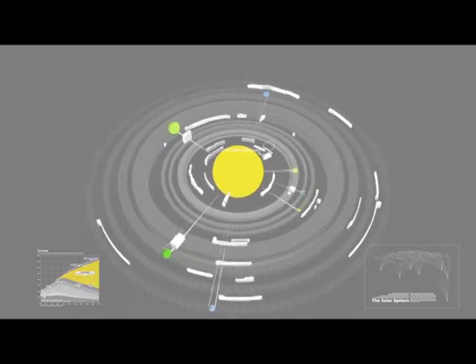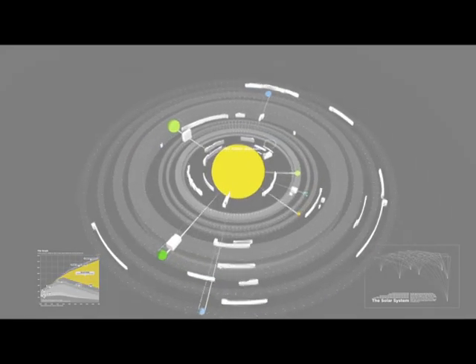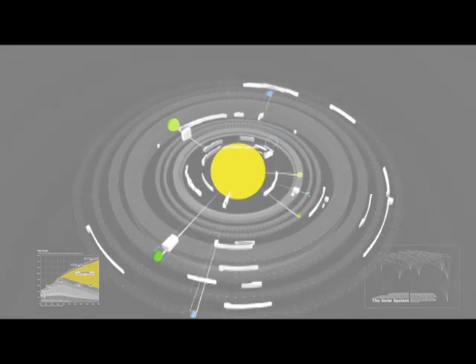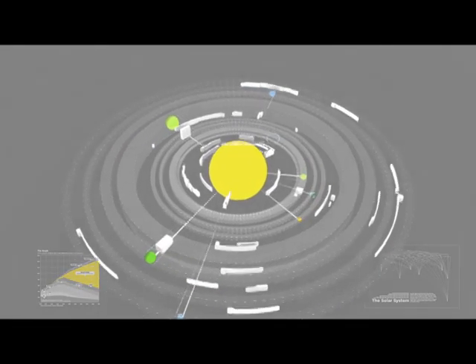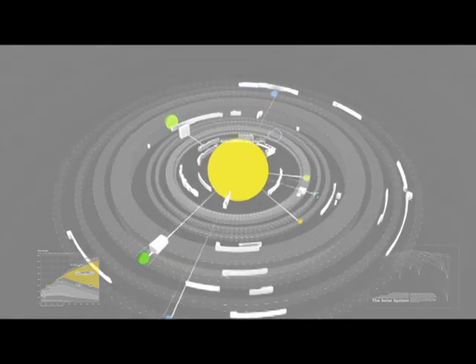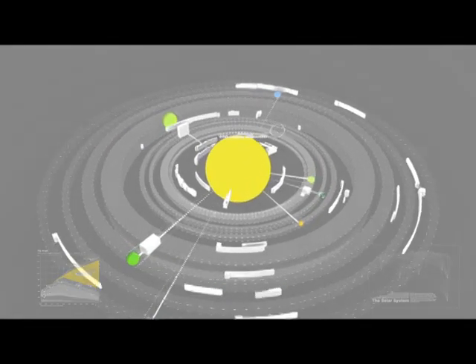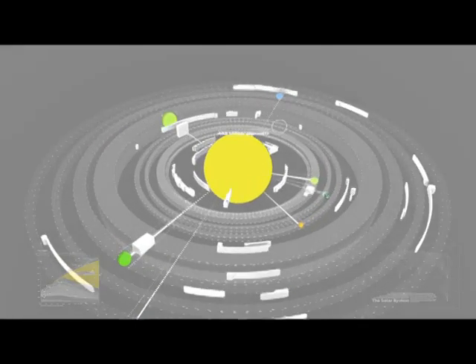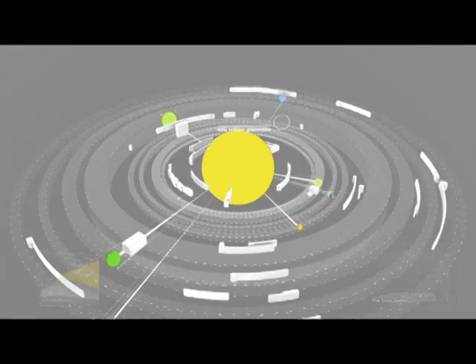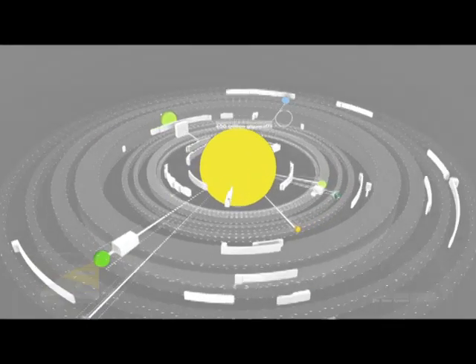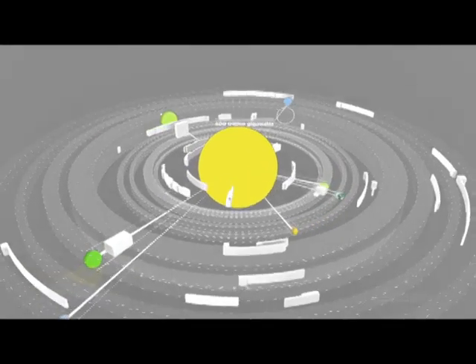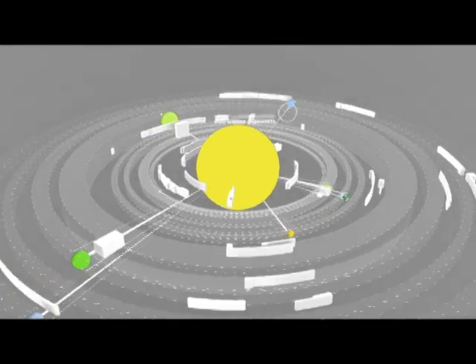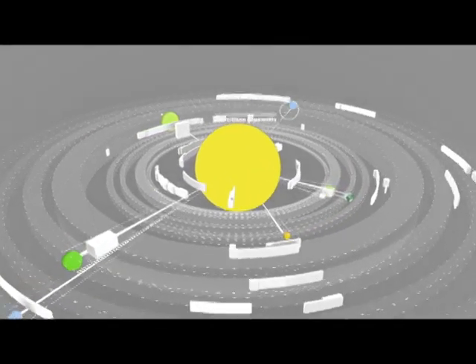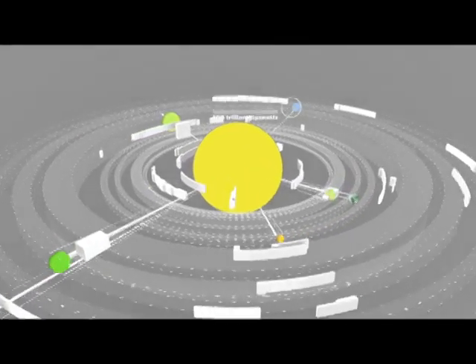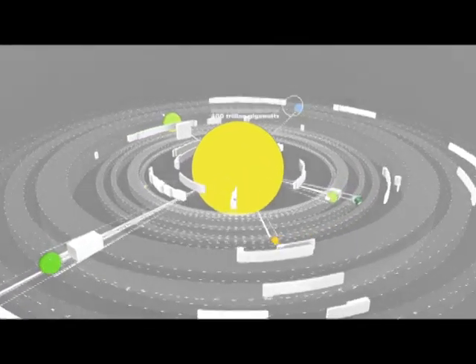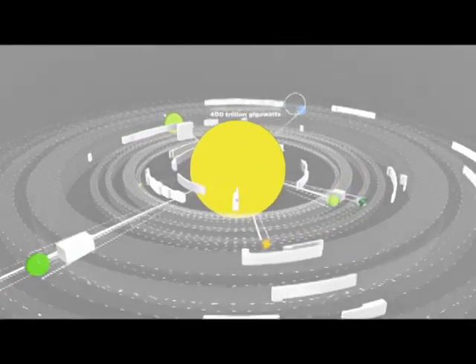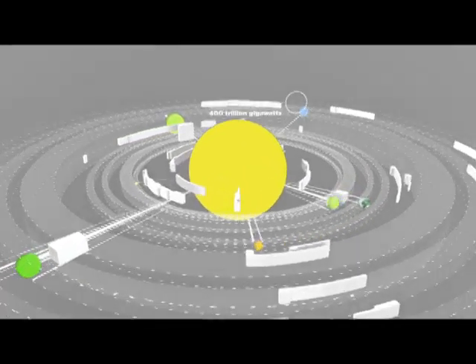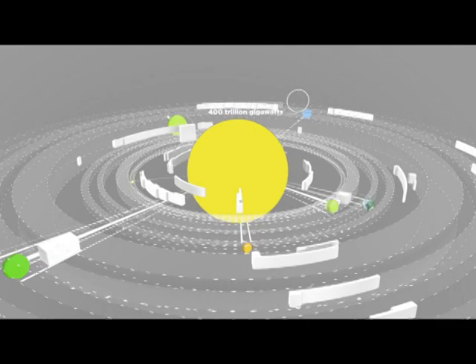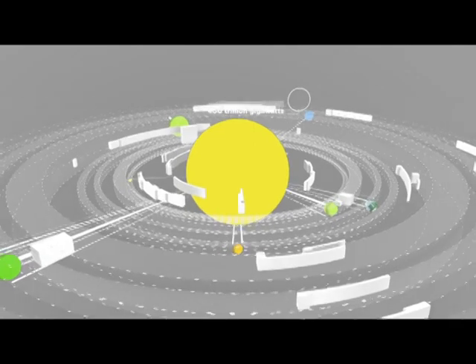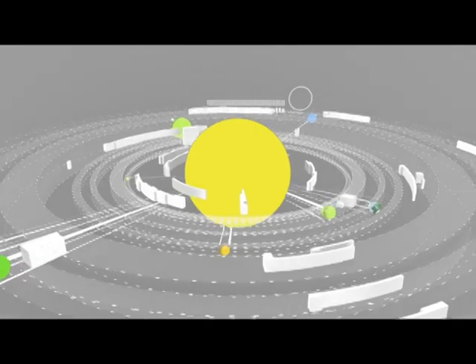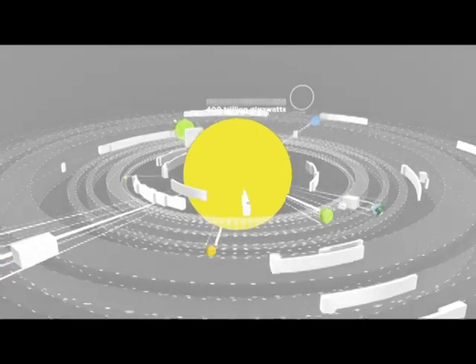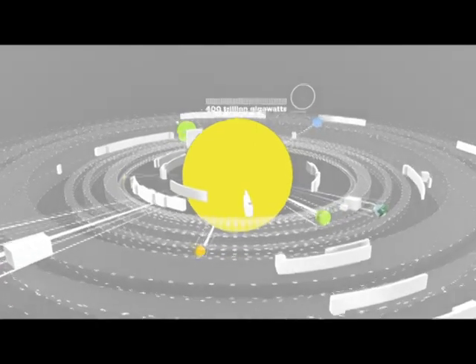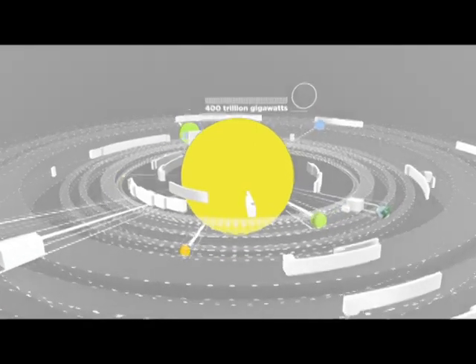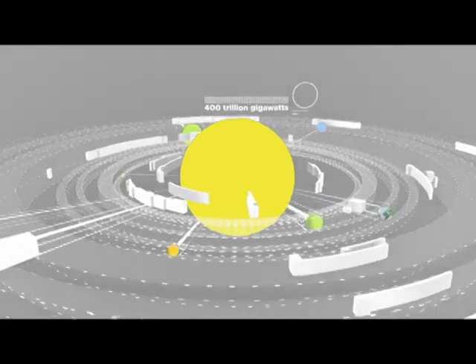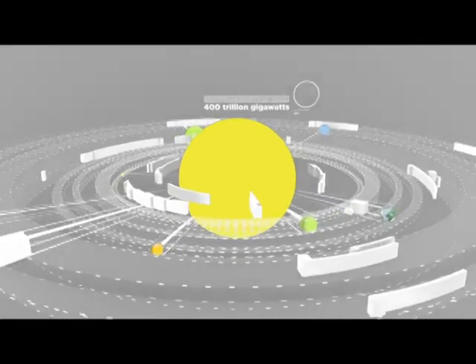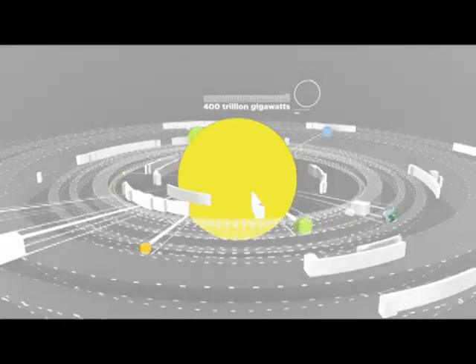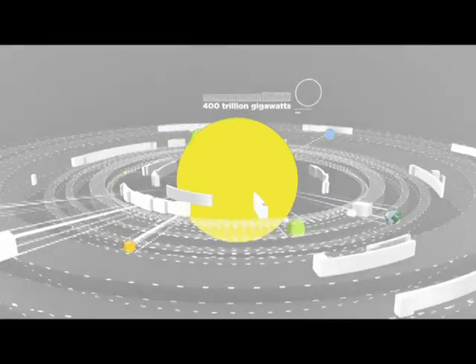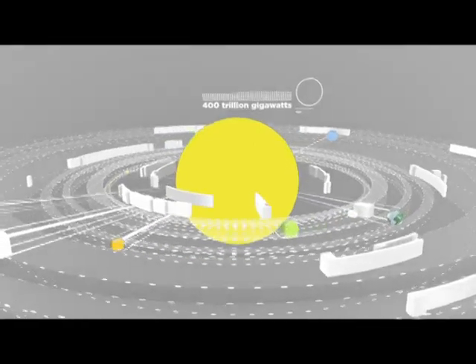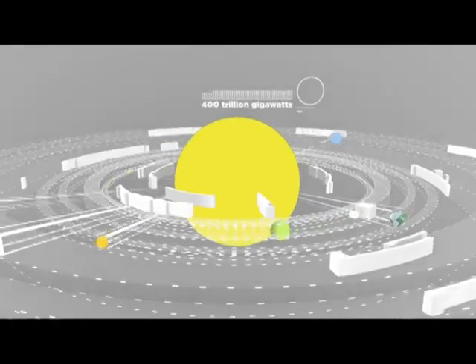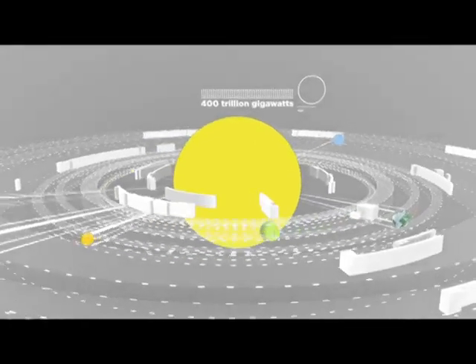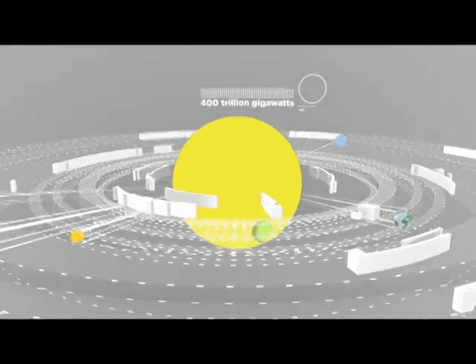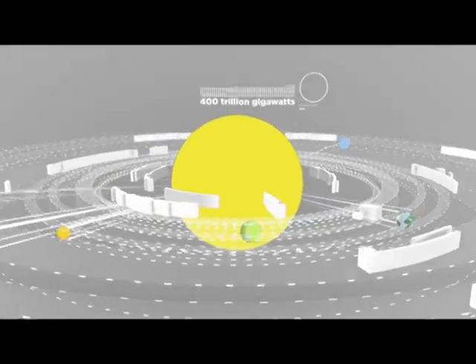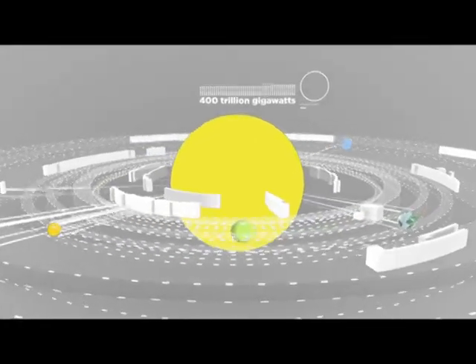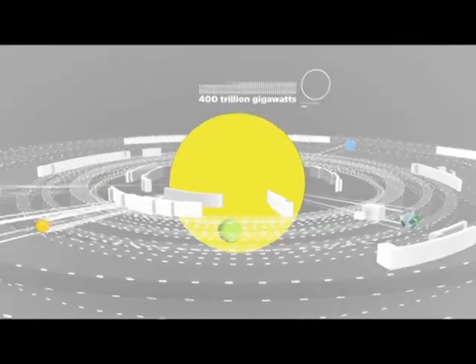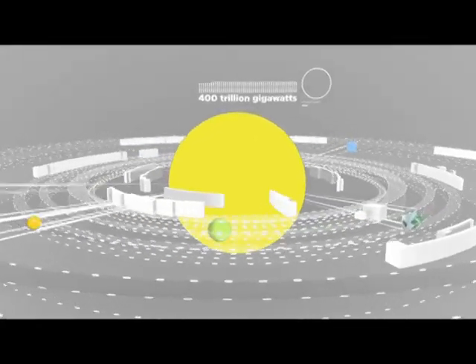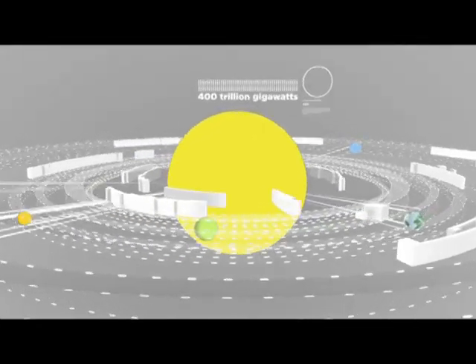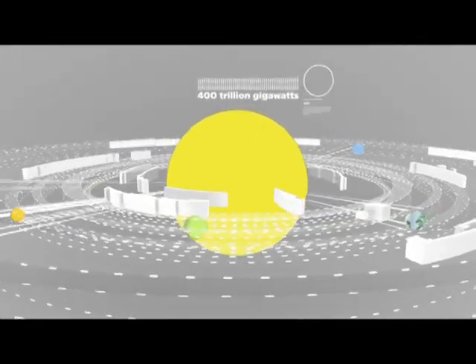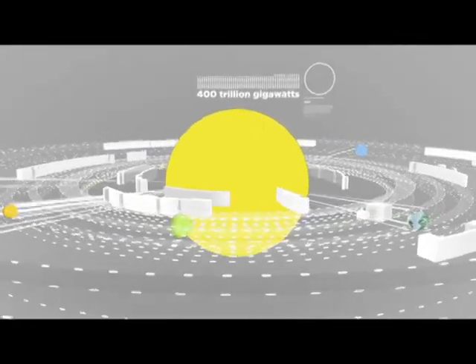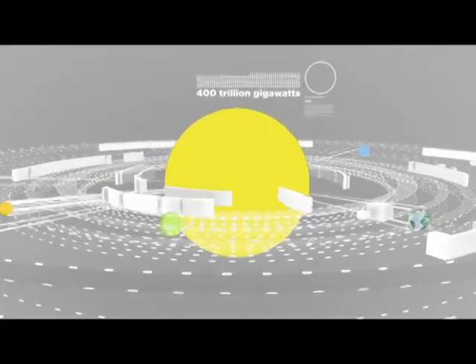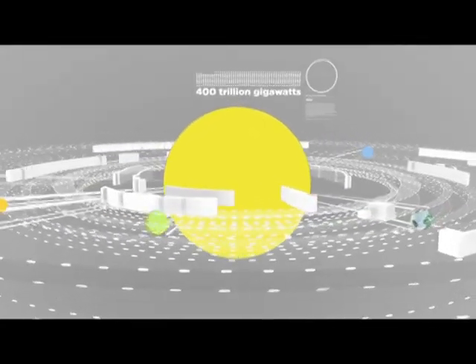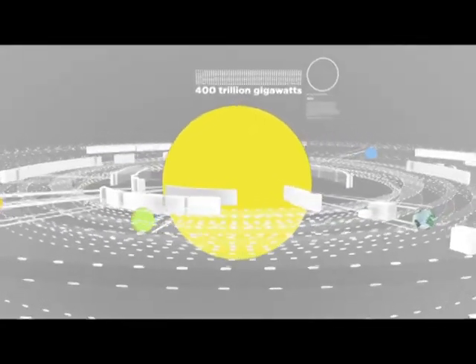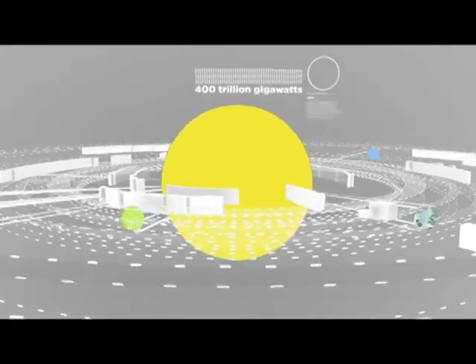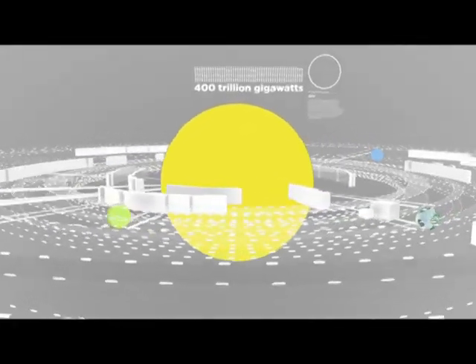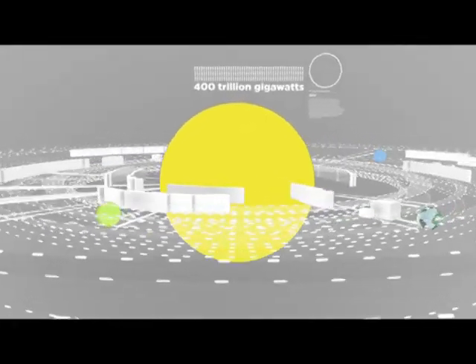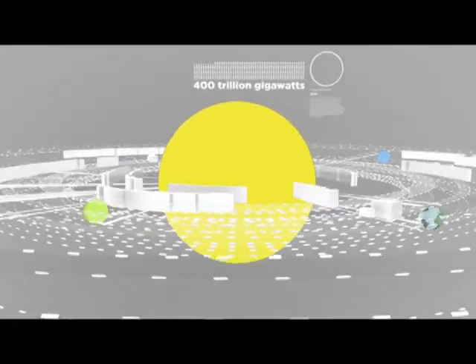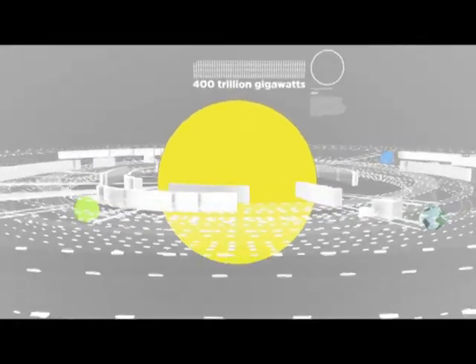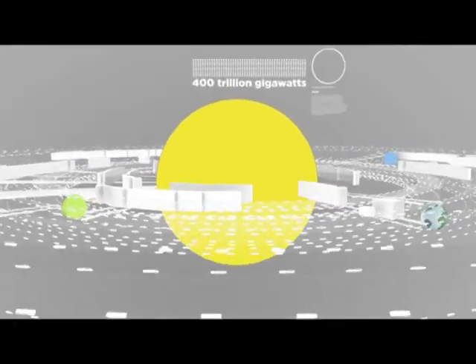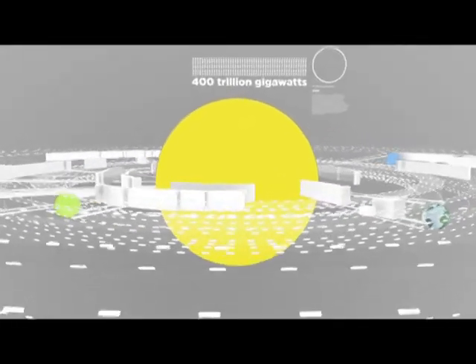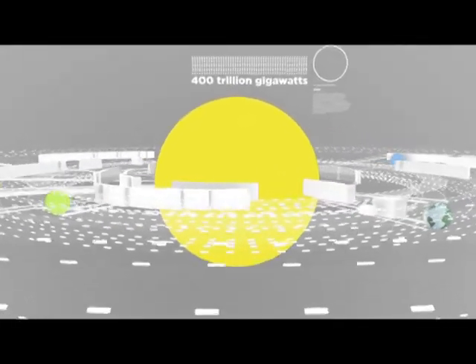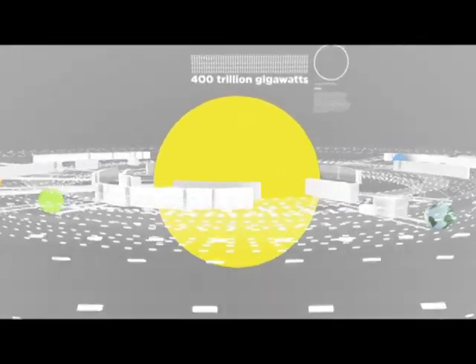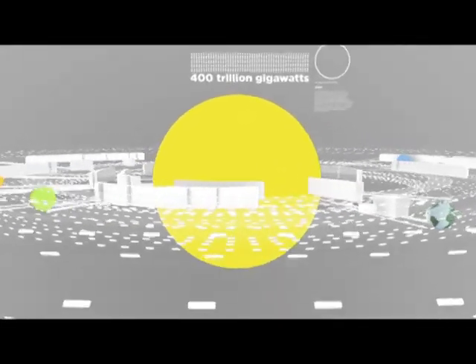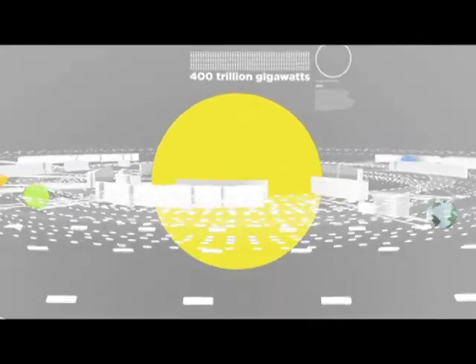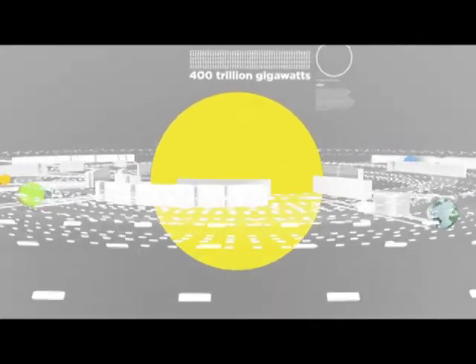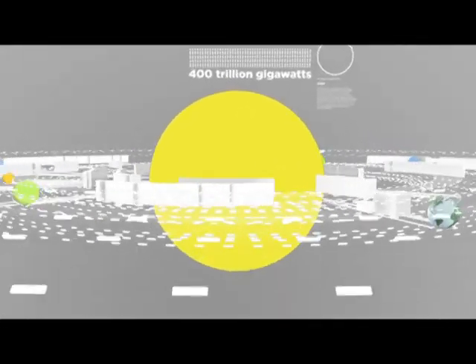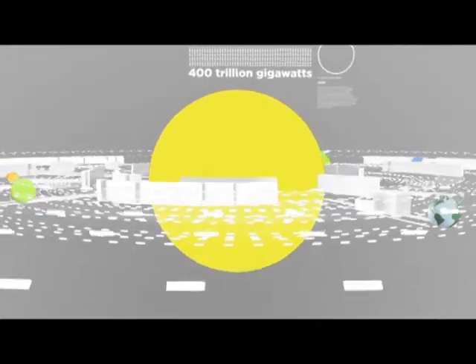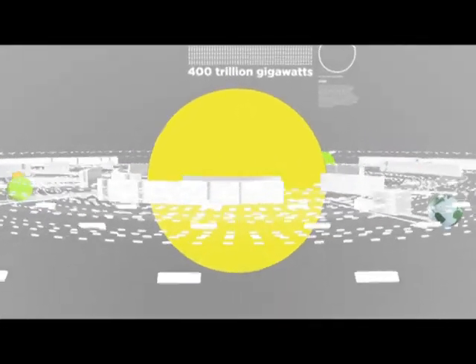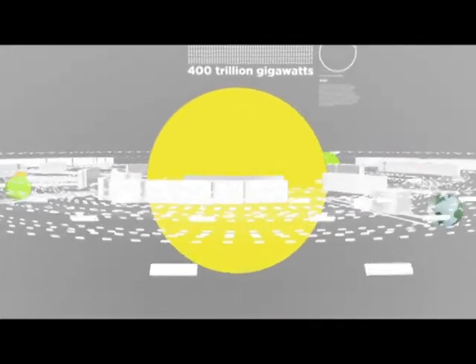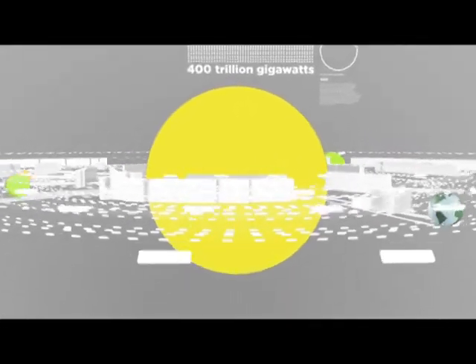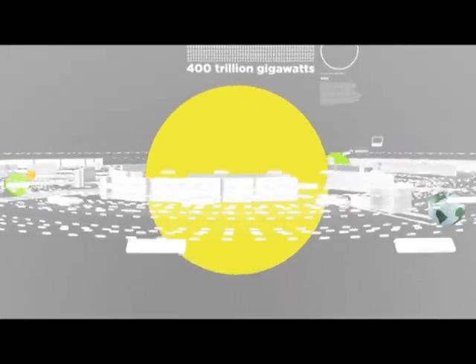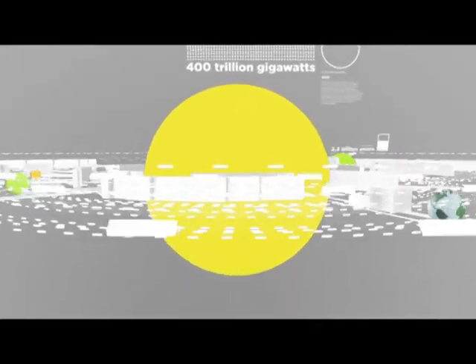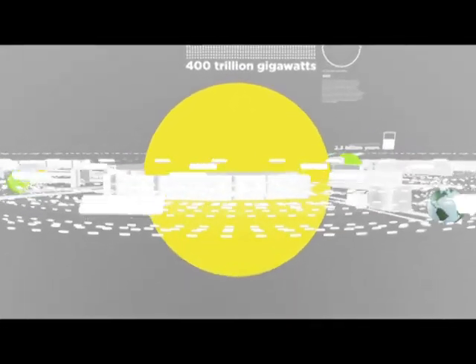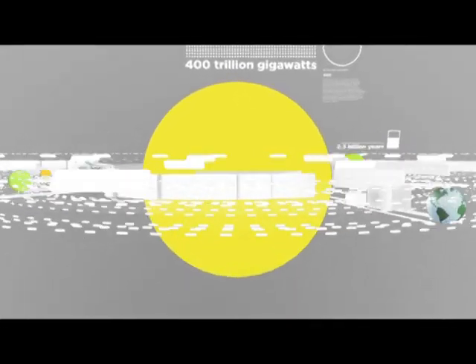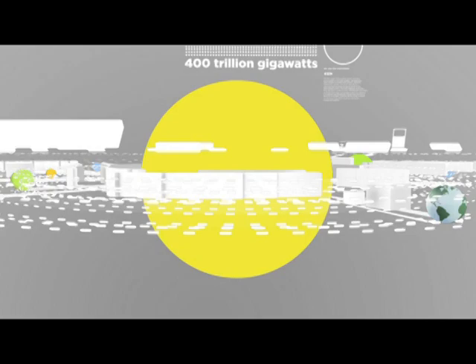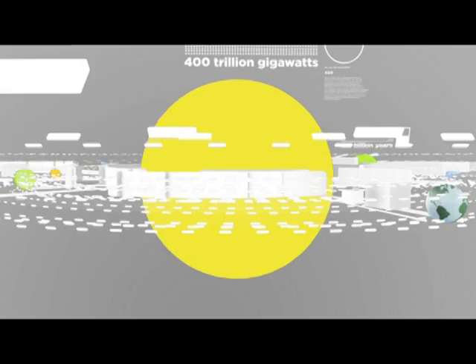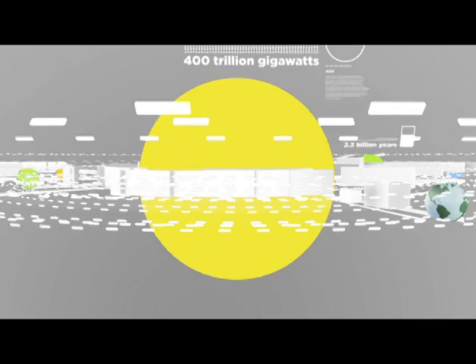The sun produces 400 trillion gigawatts of energy every second, enough to power your iPod for 2.3 billion years.